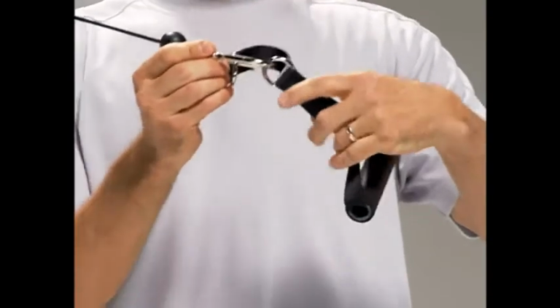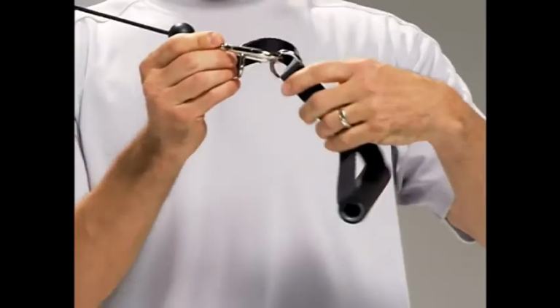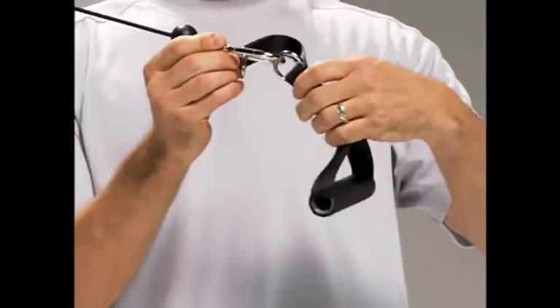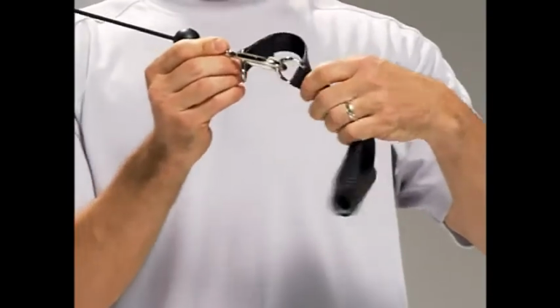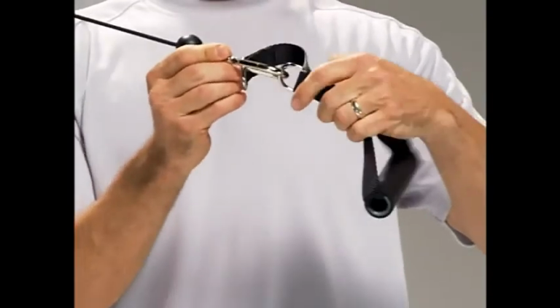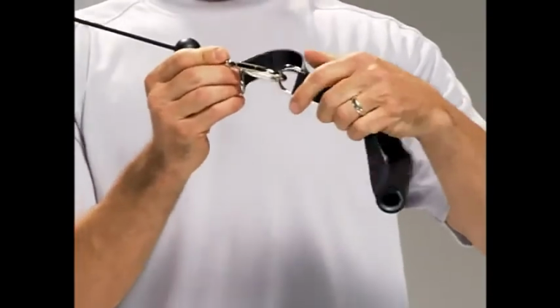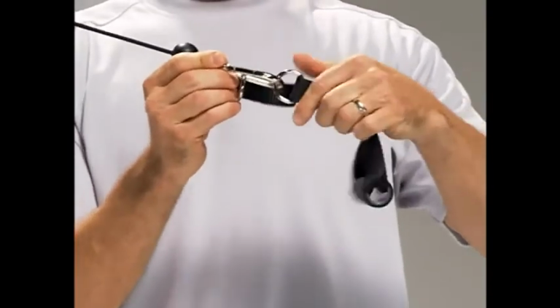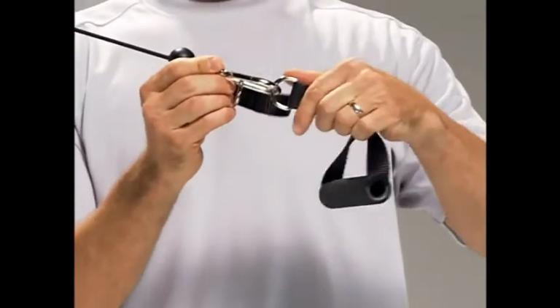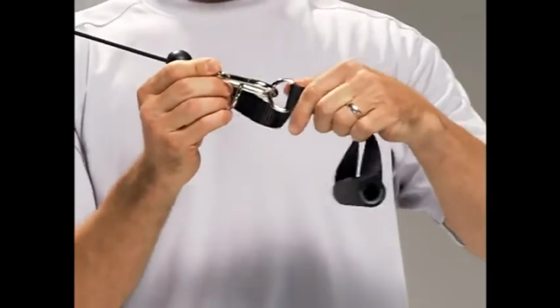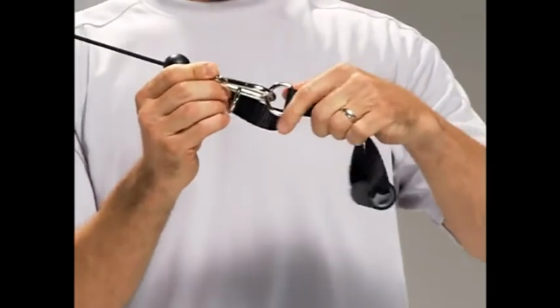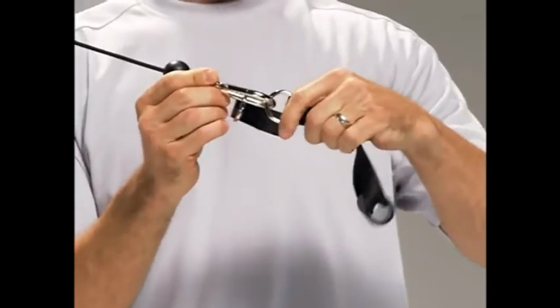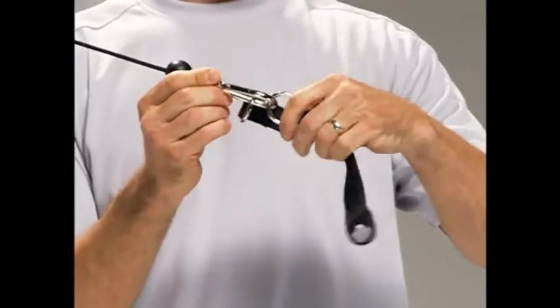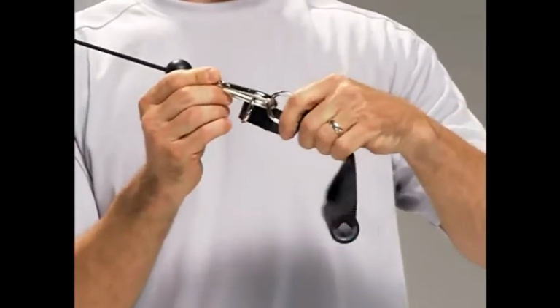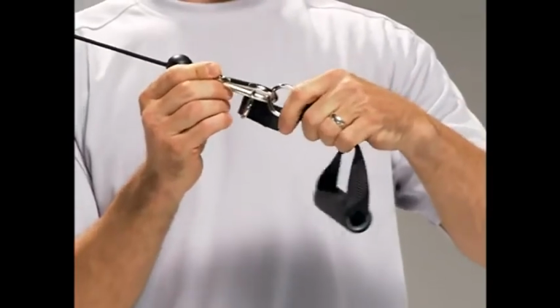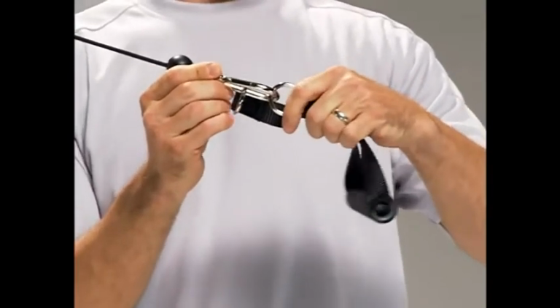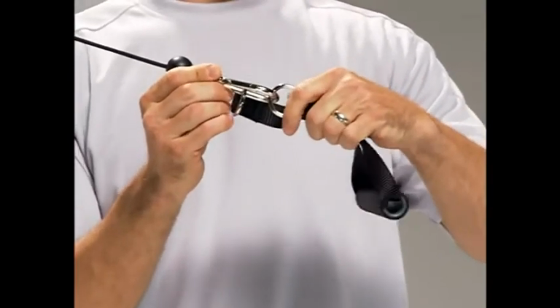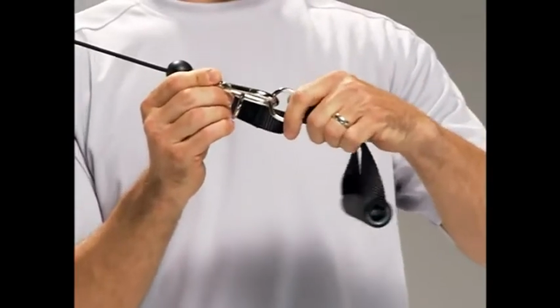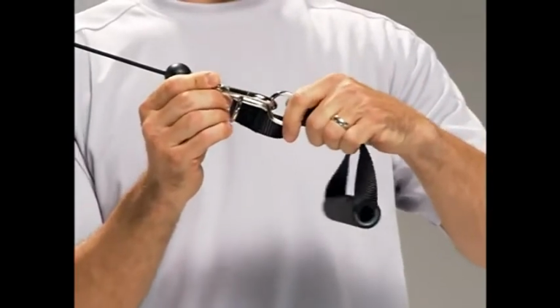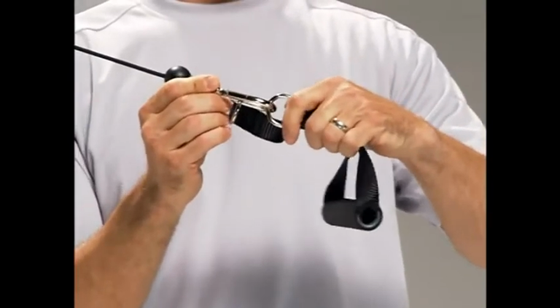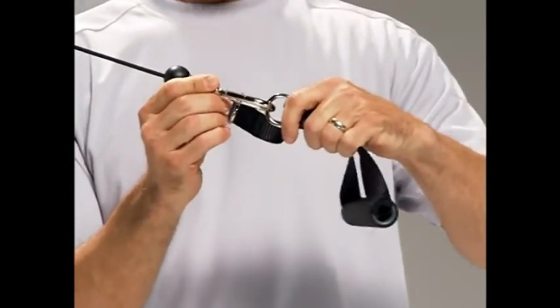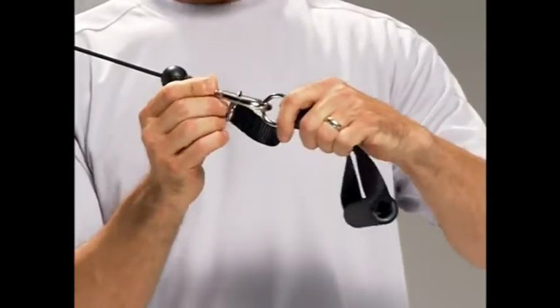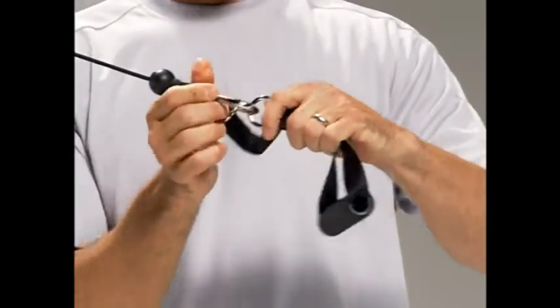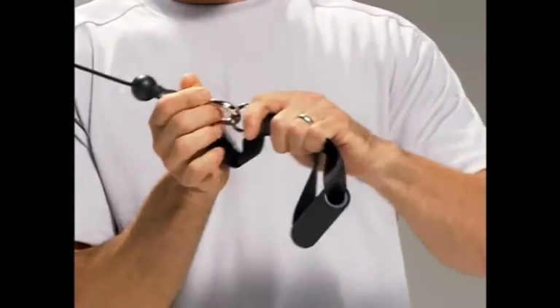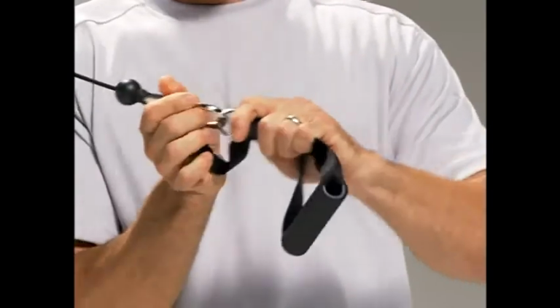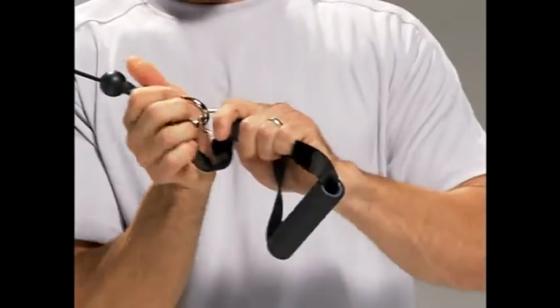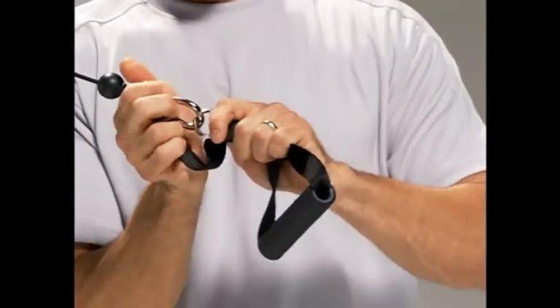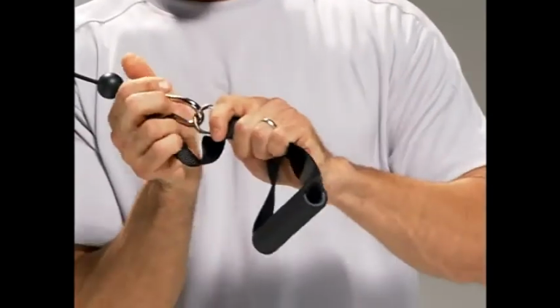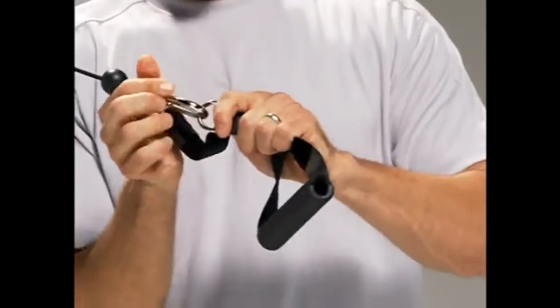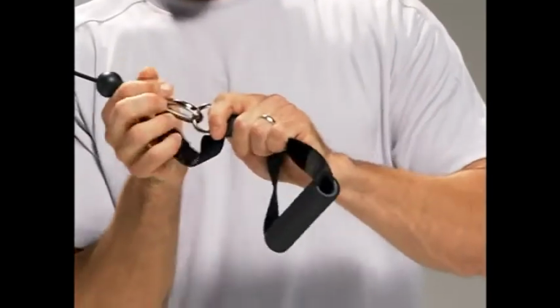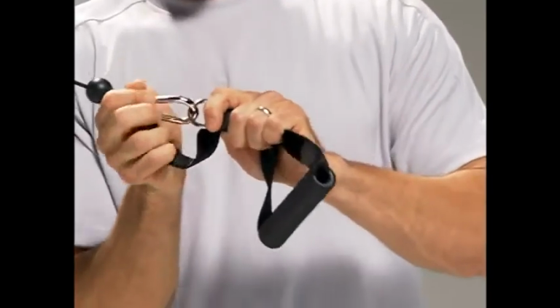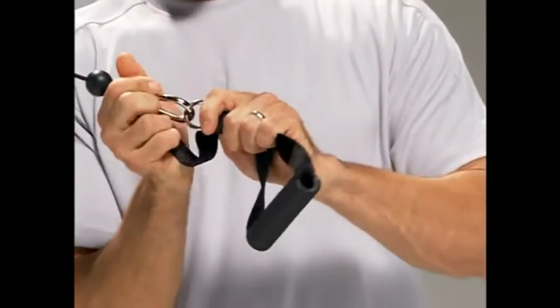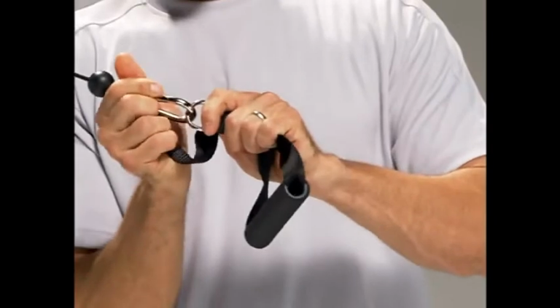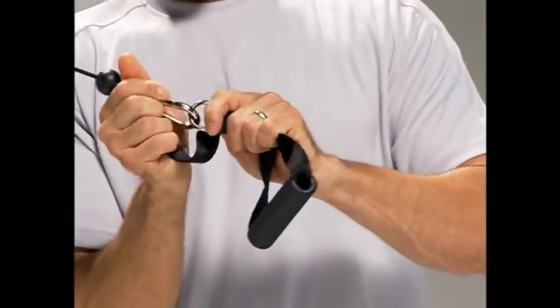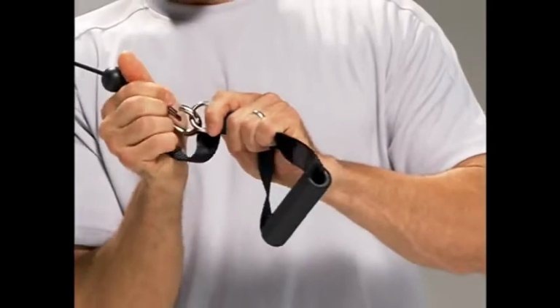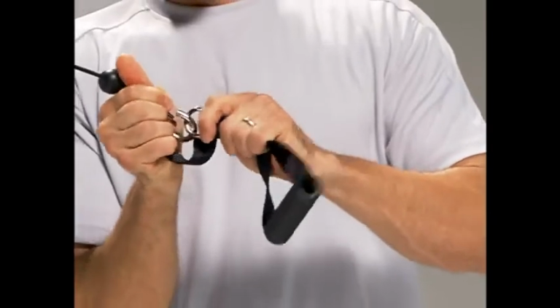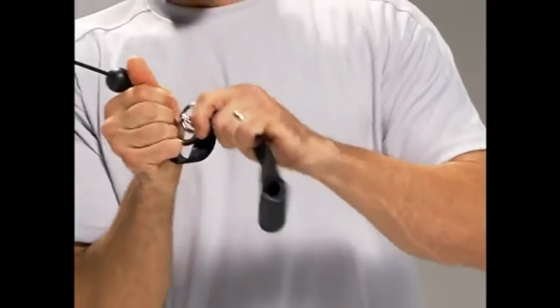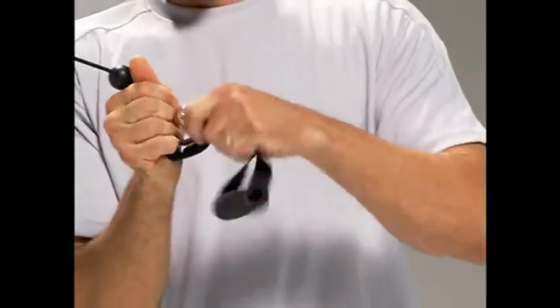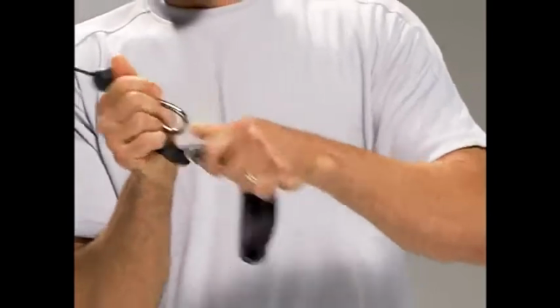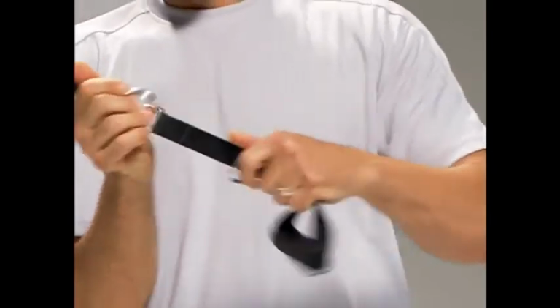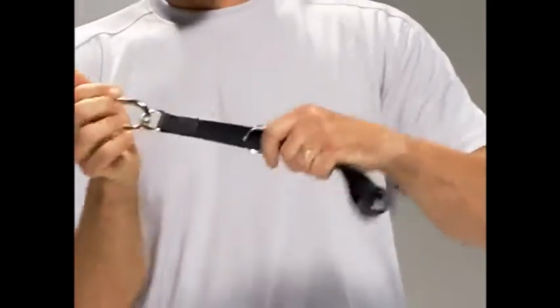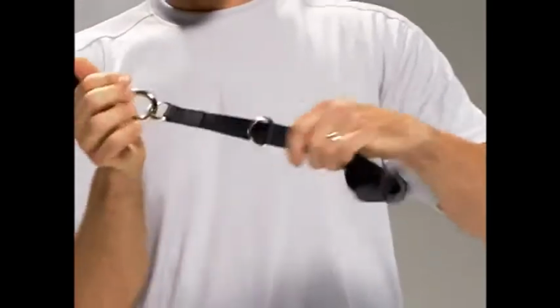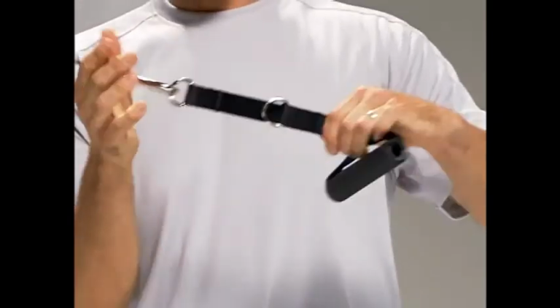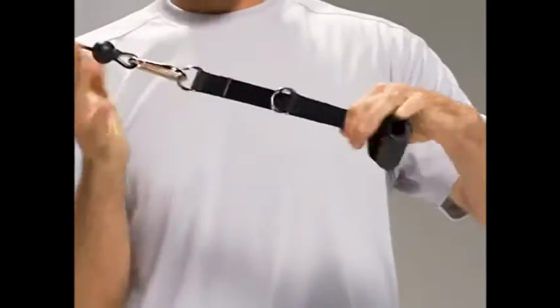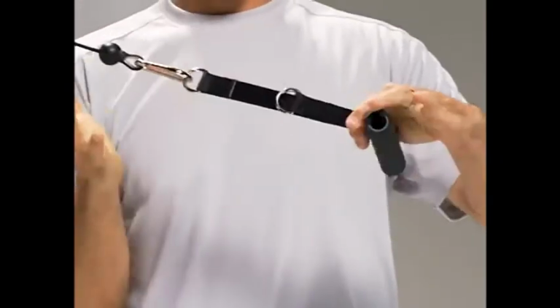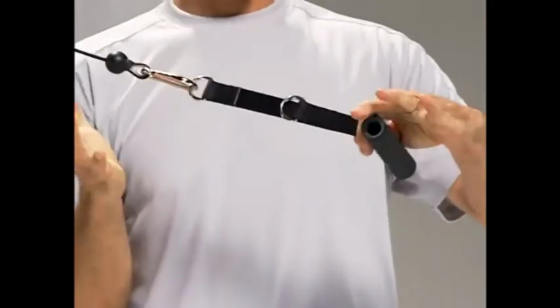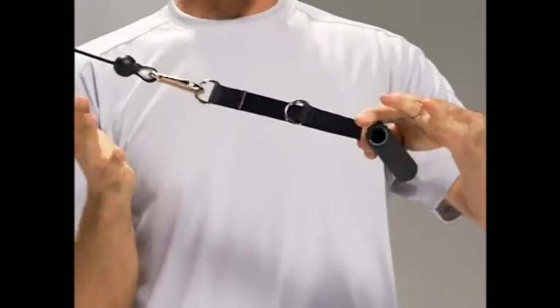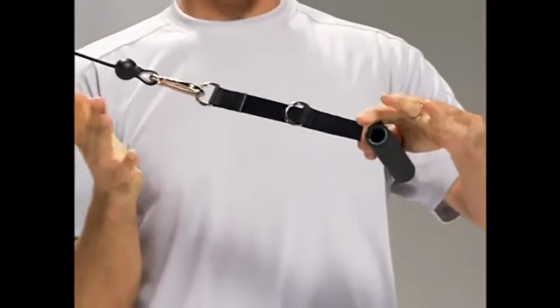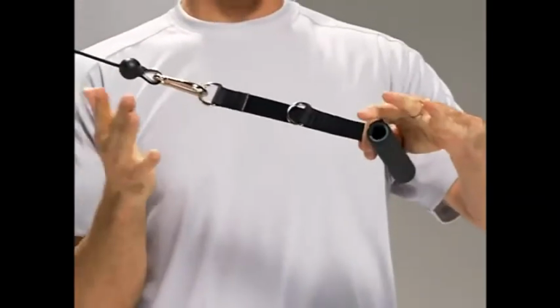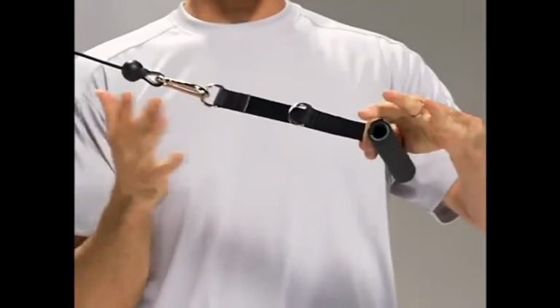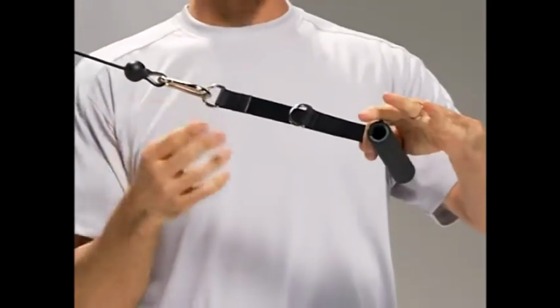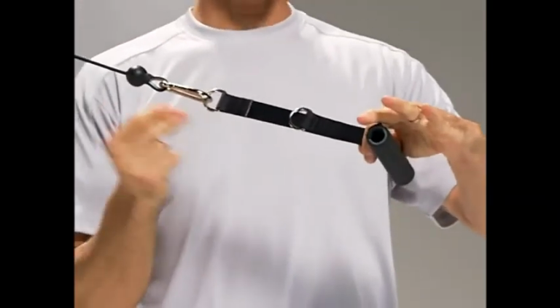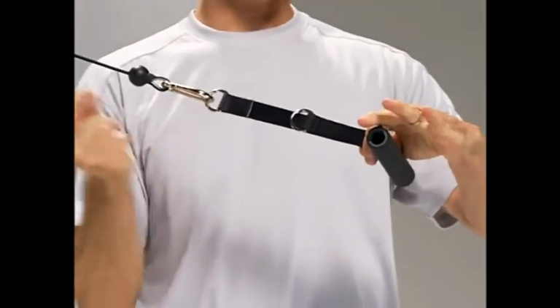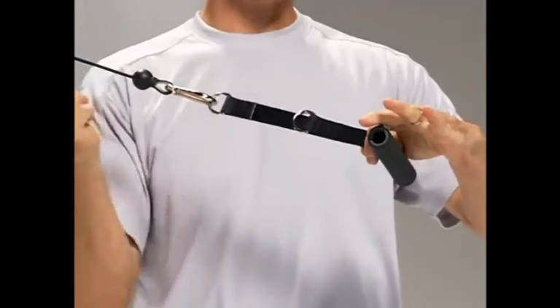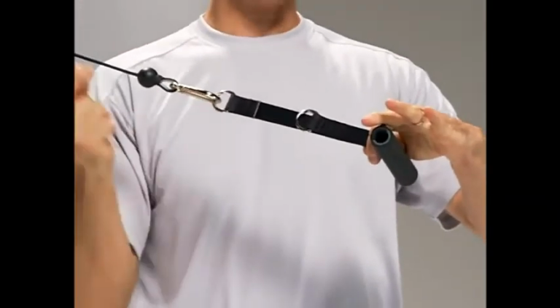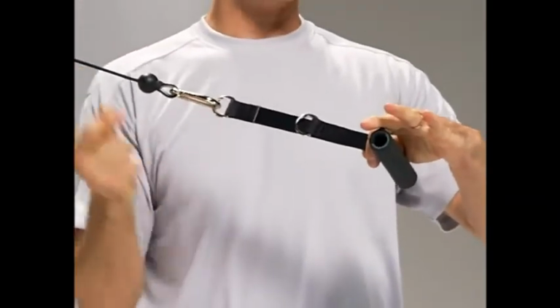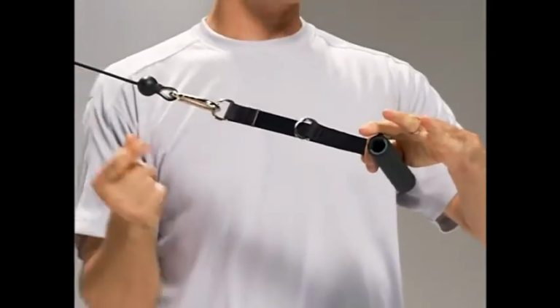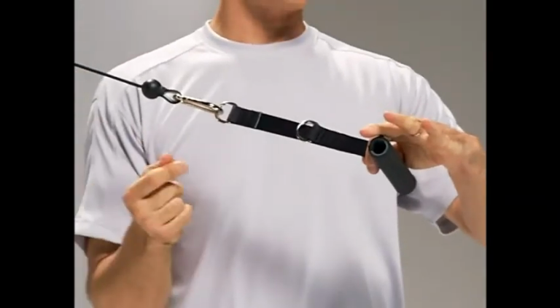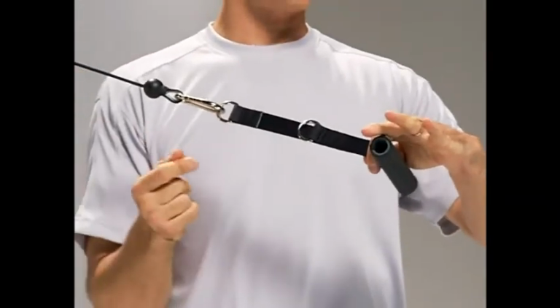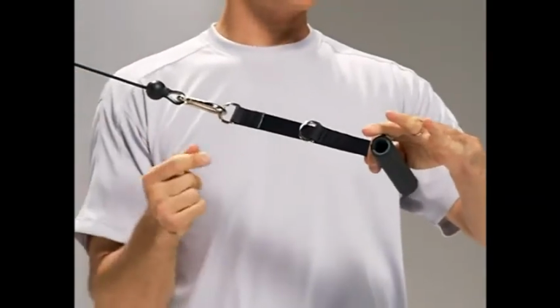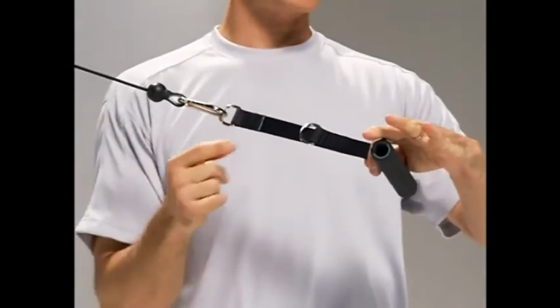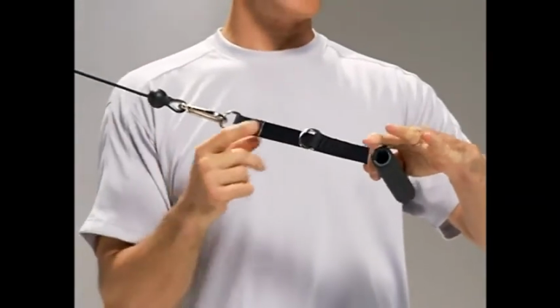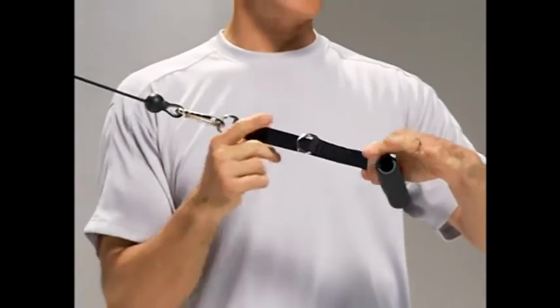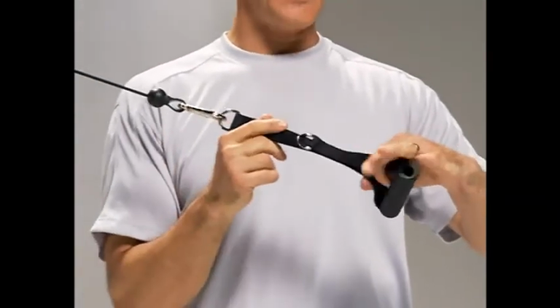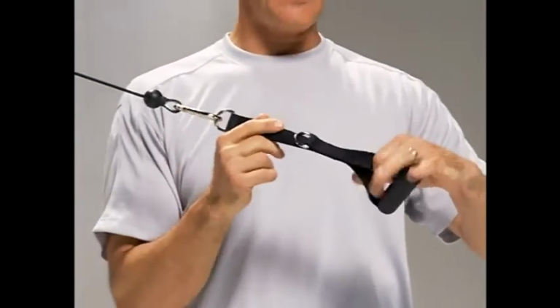Even extending it back out, you can do with one step. So there I am — ready to go and just continuing with my workout just like that.